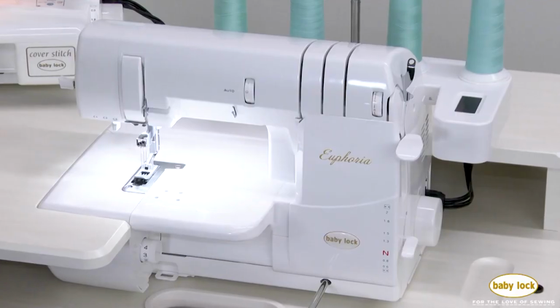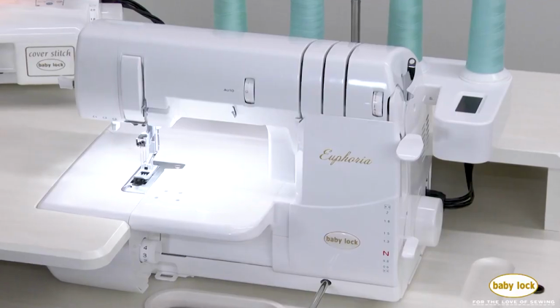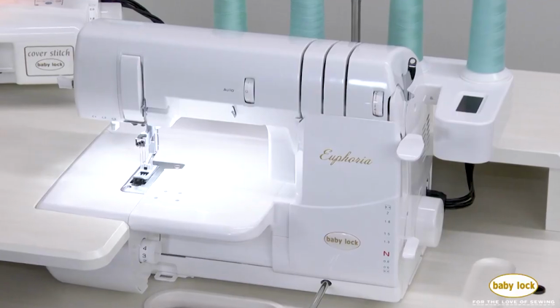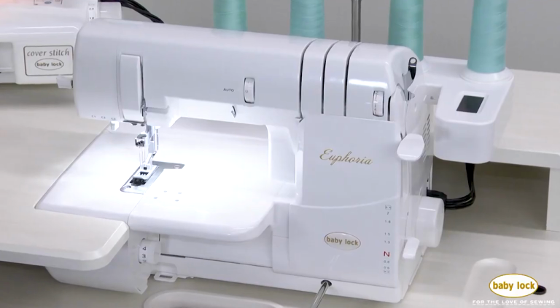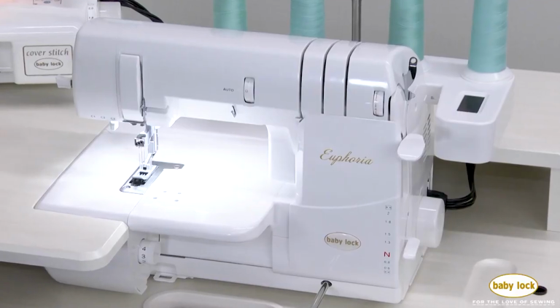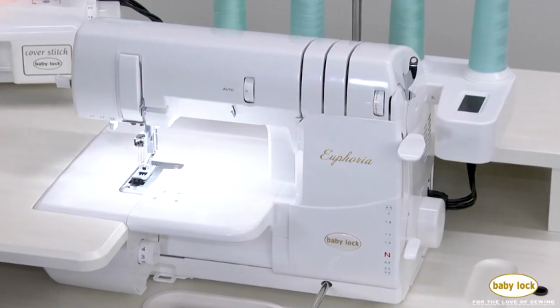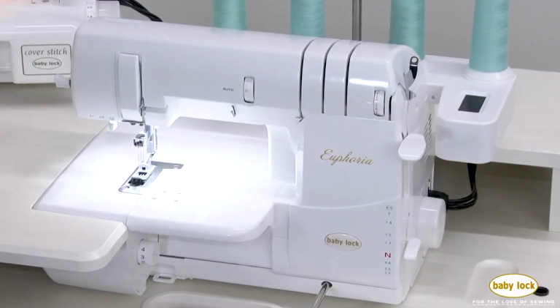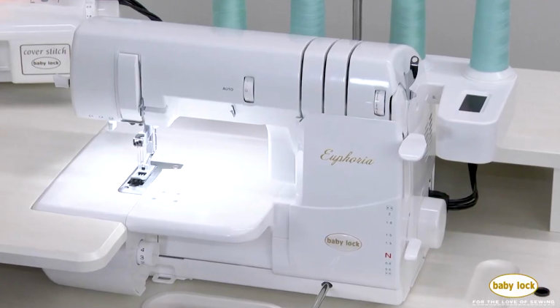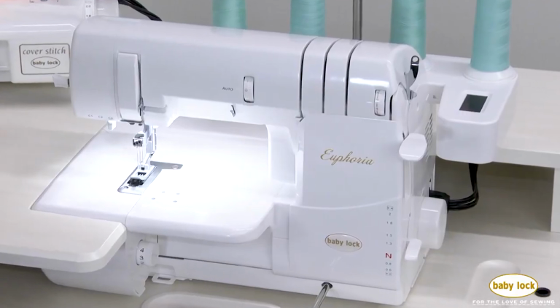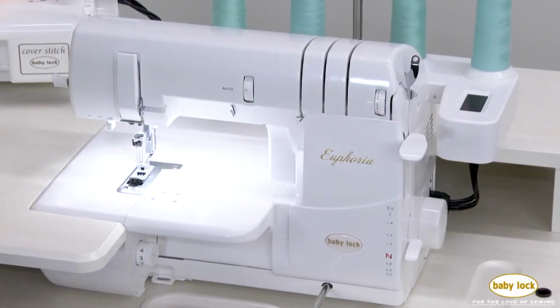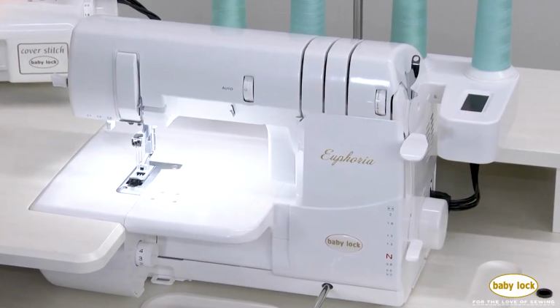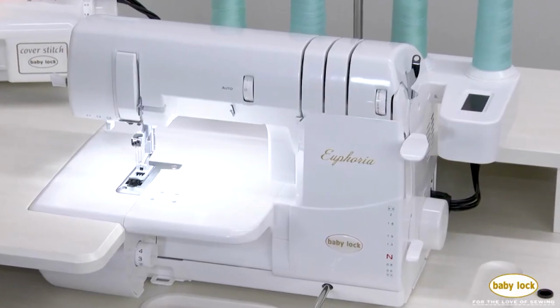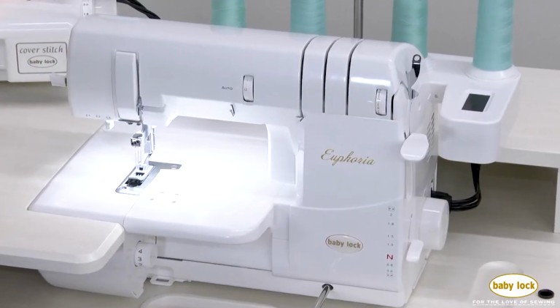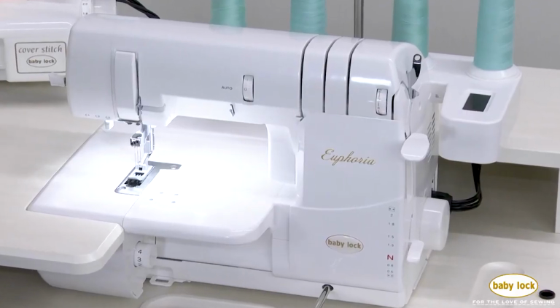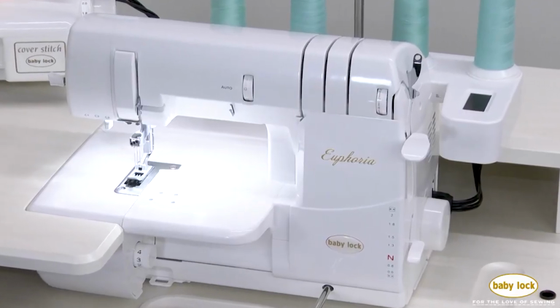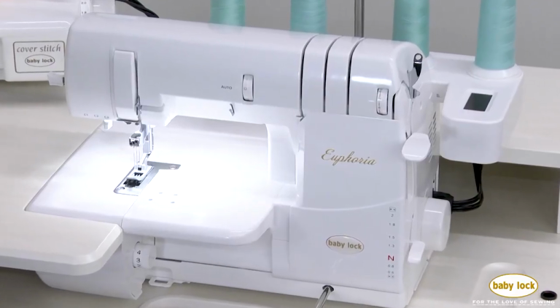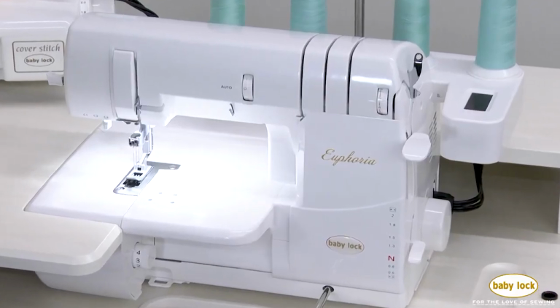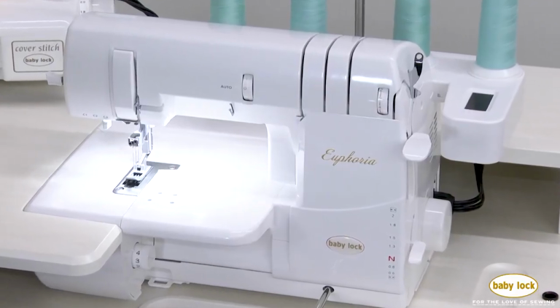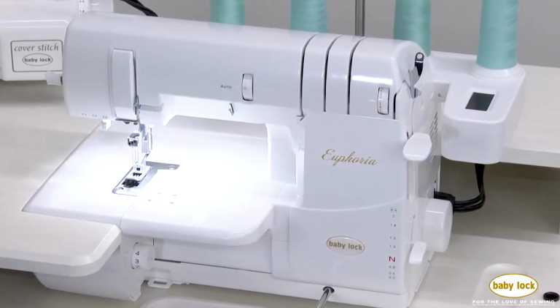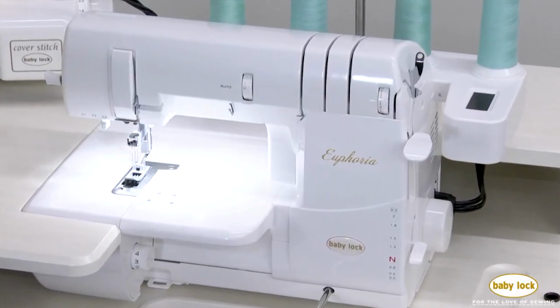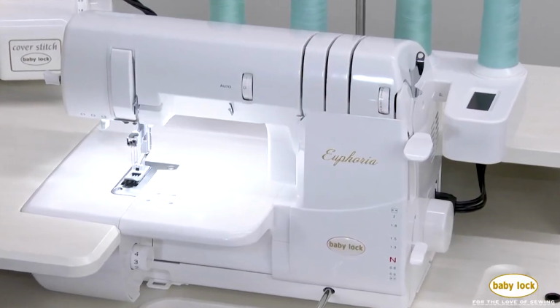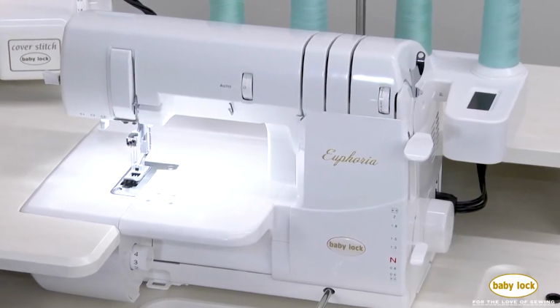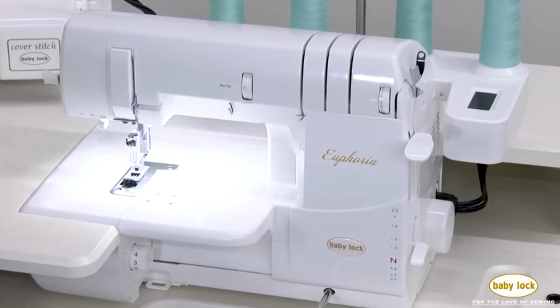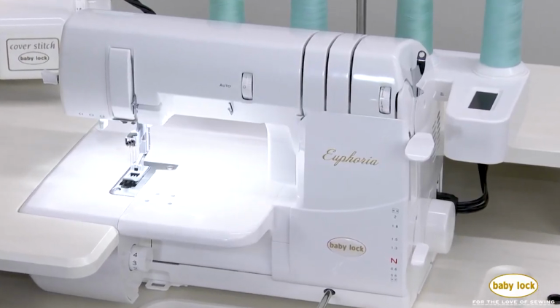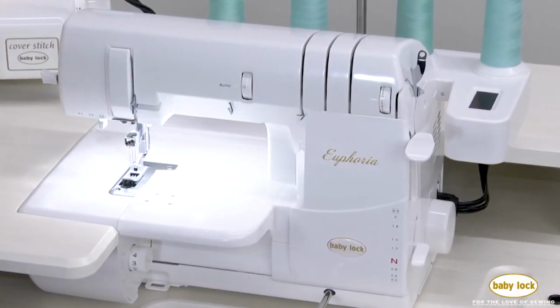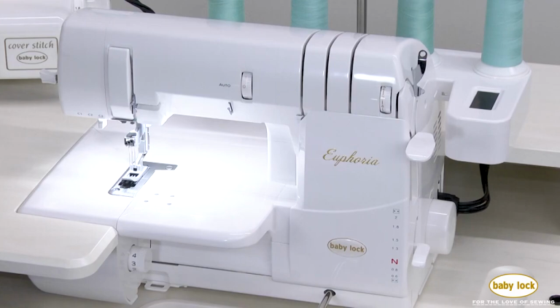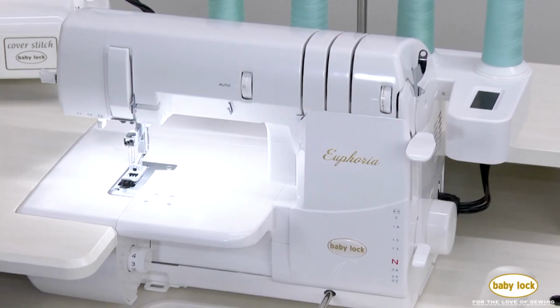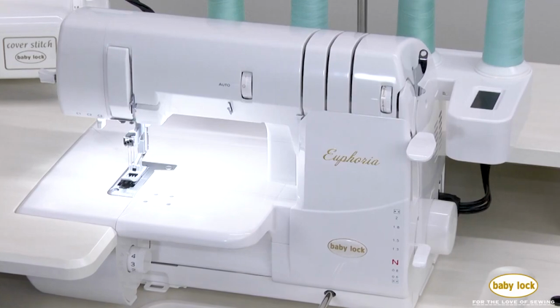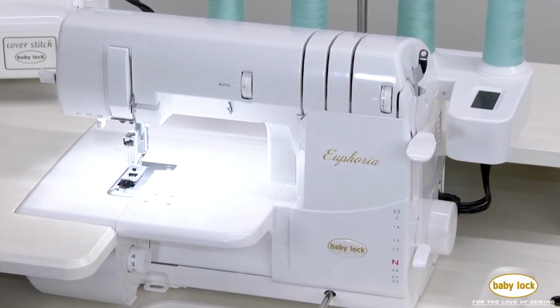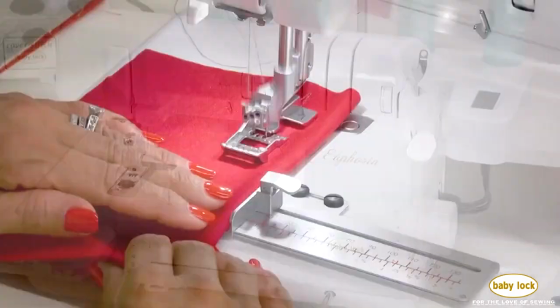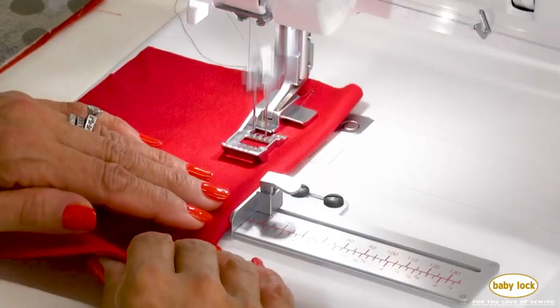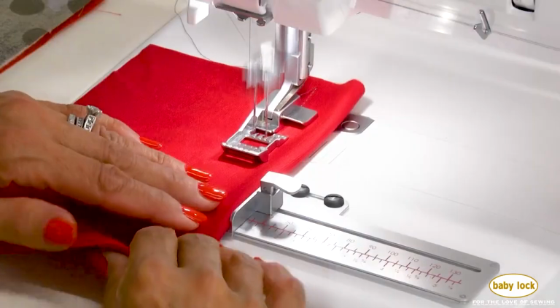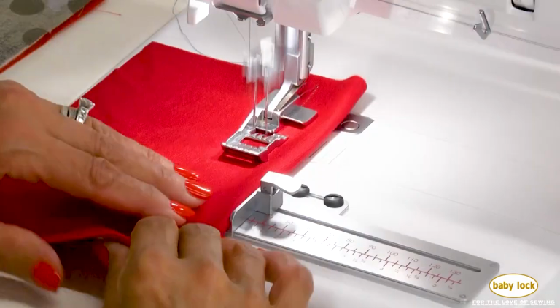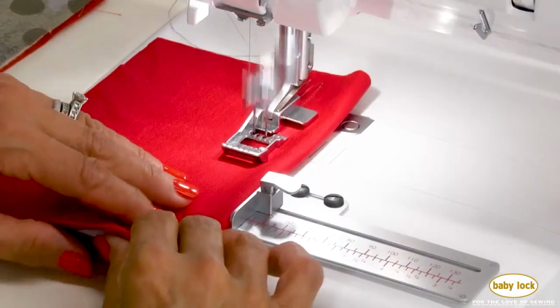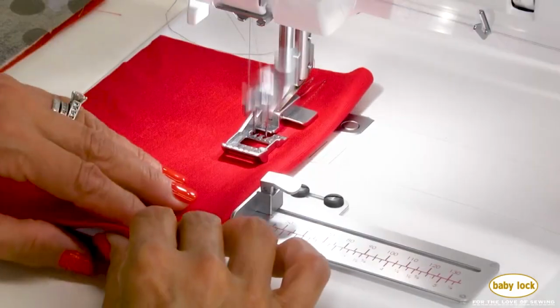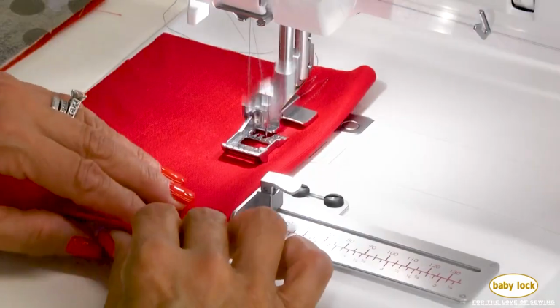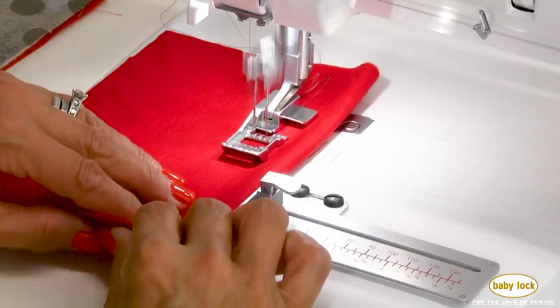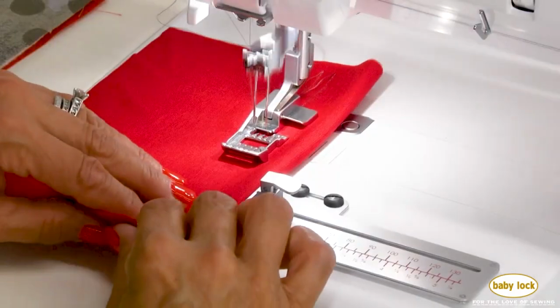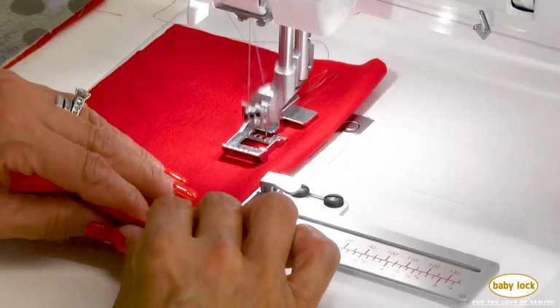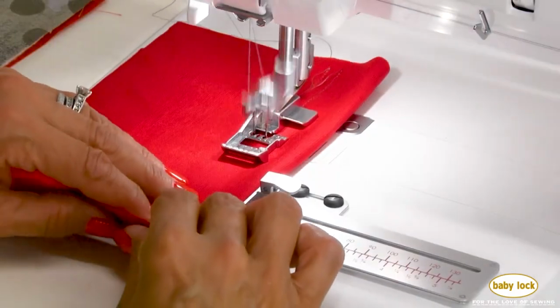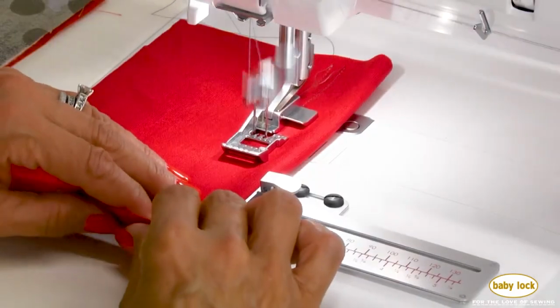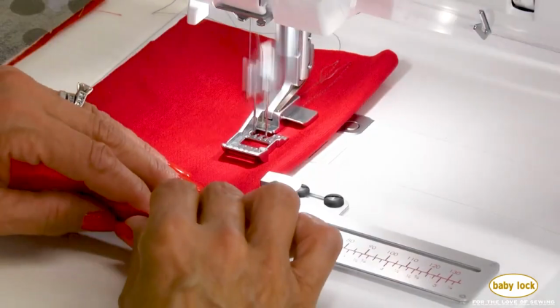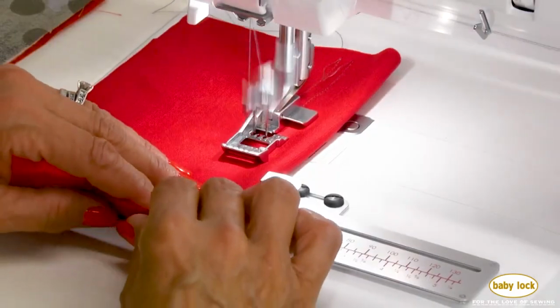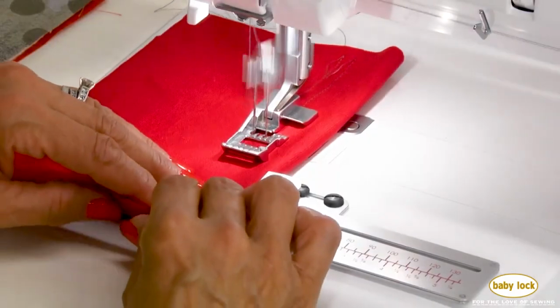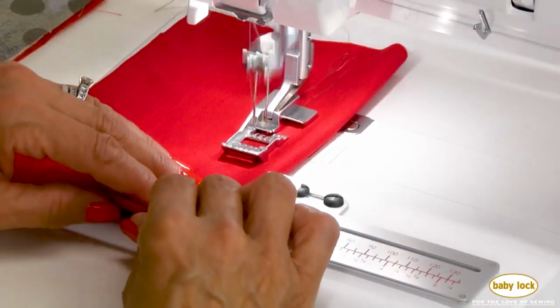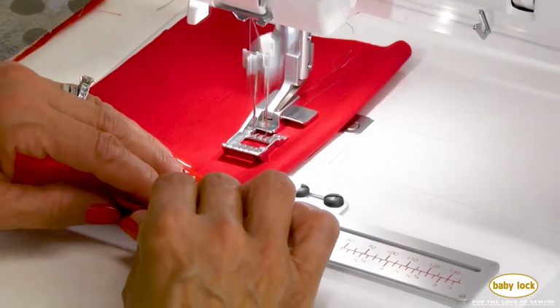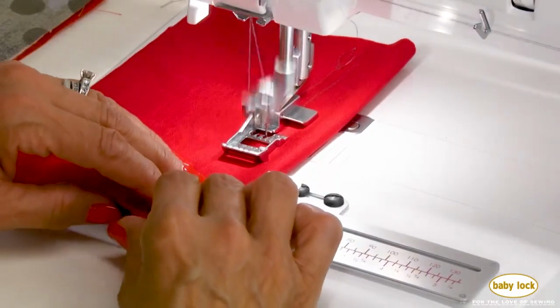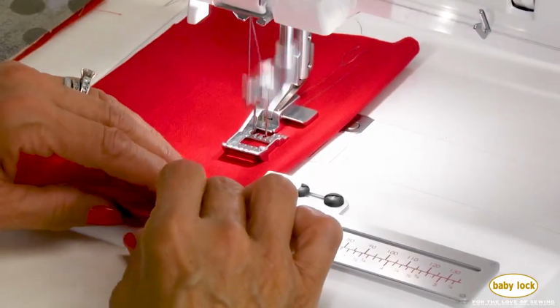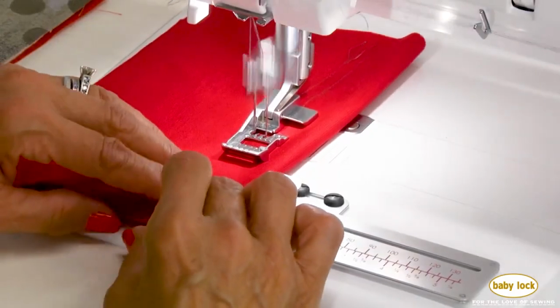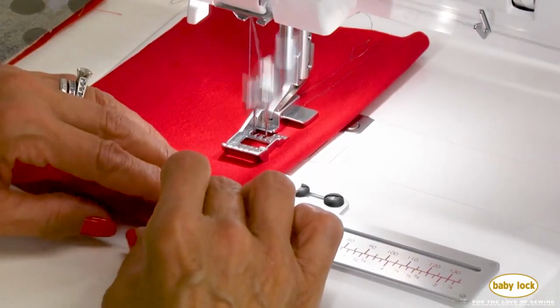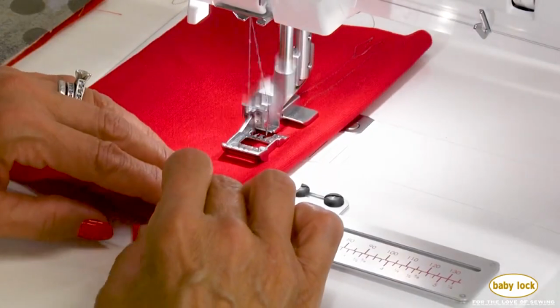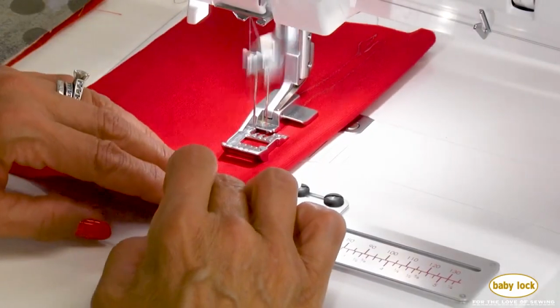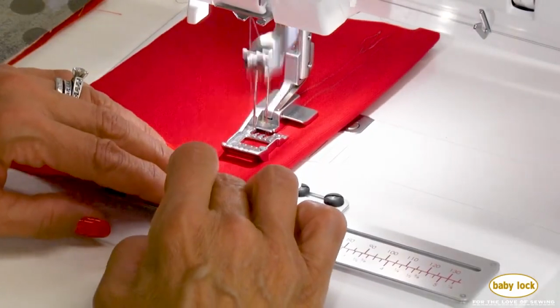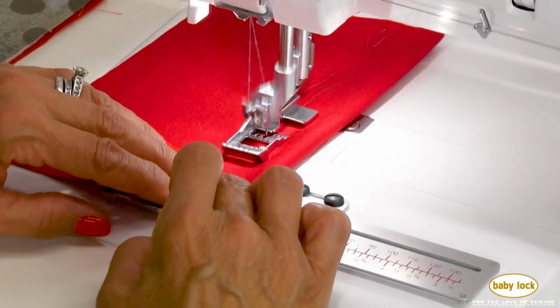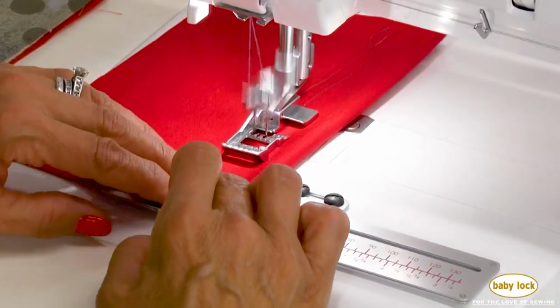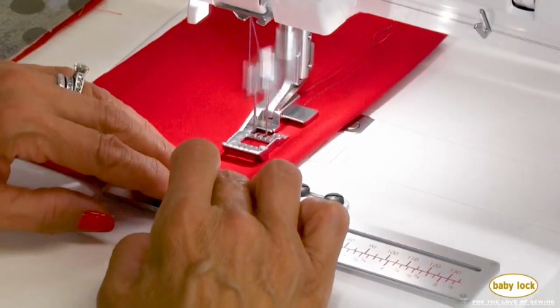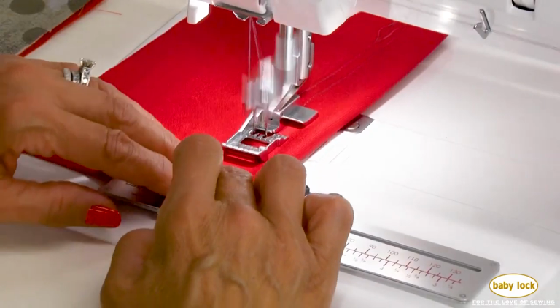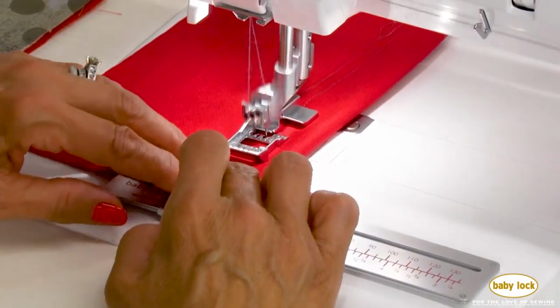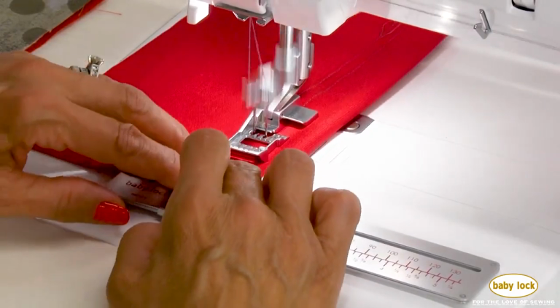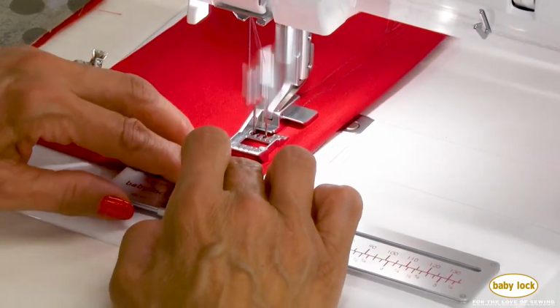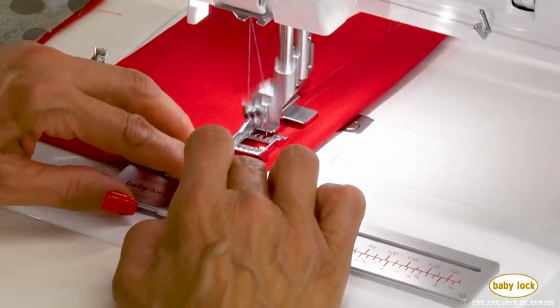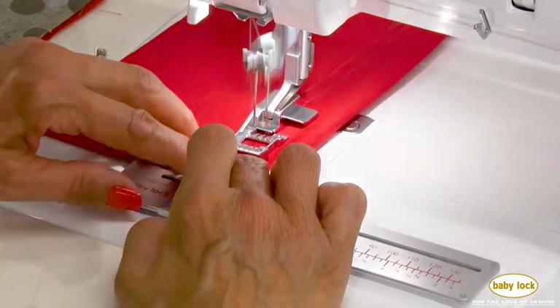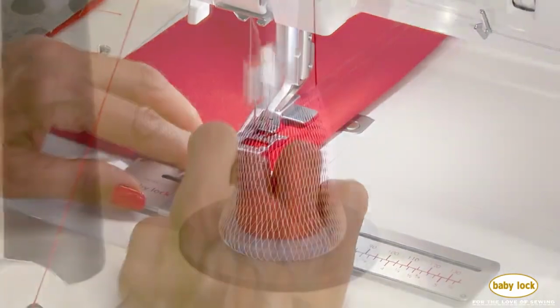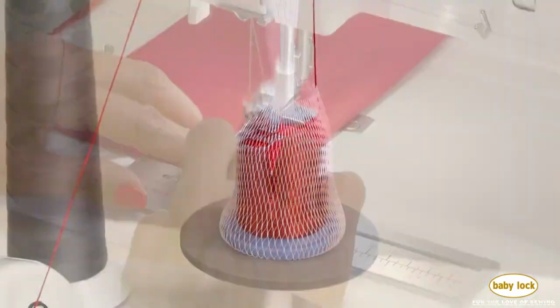Everyone knows that a cover and chain stitch machine is the perfect tool for mastering sewing on knits, but did you know that it can do so much more?